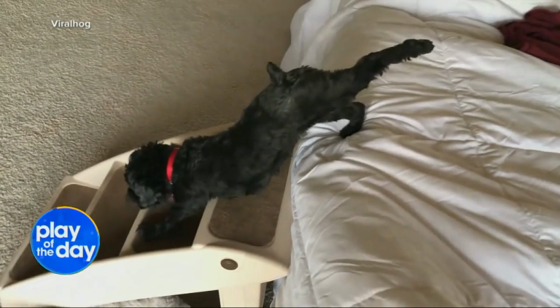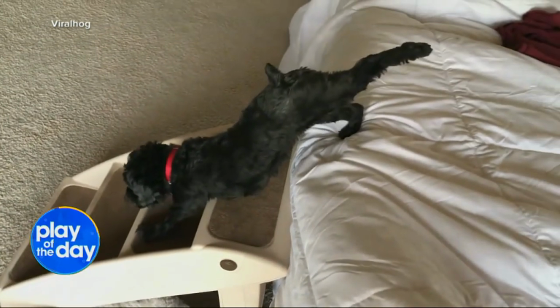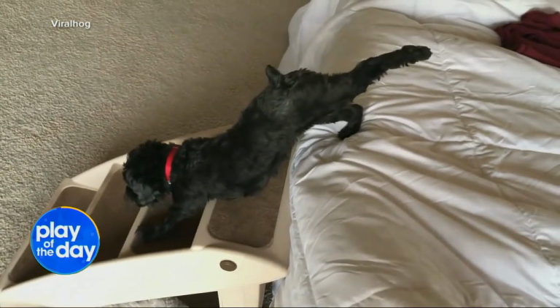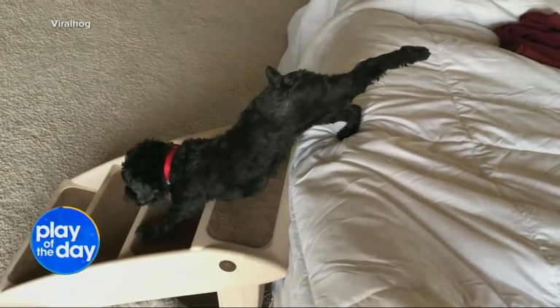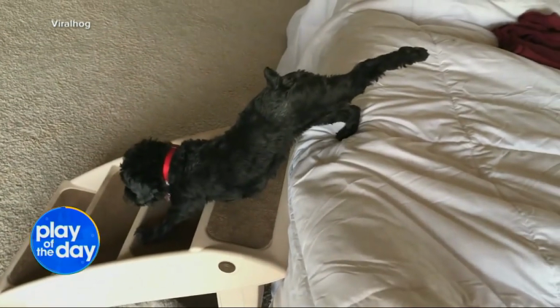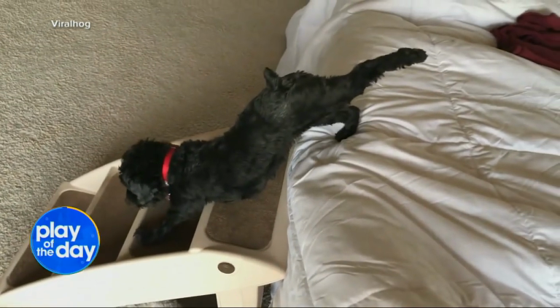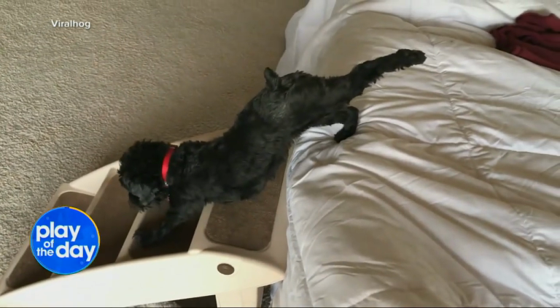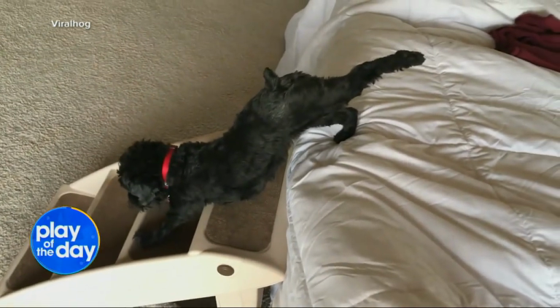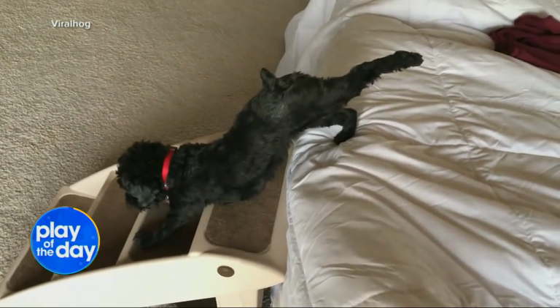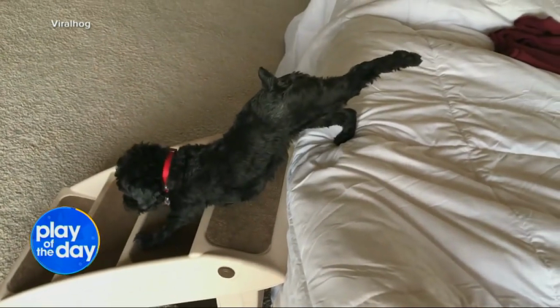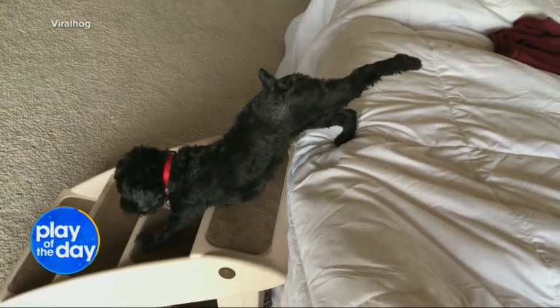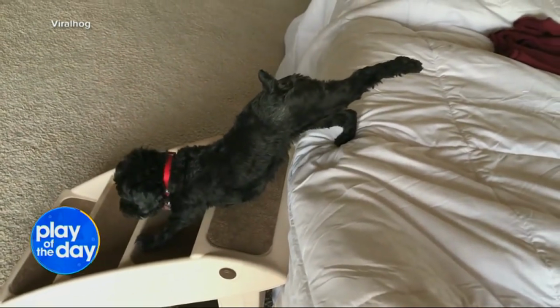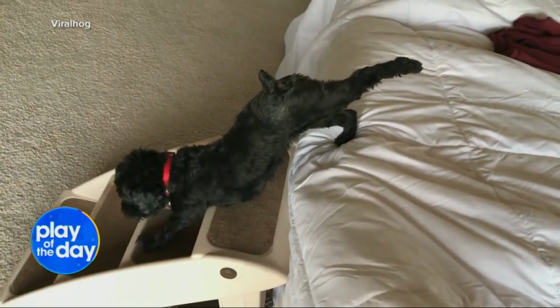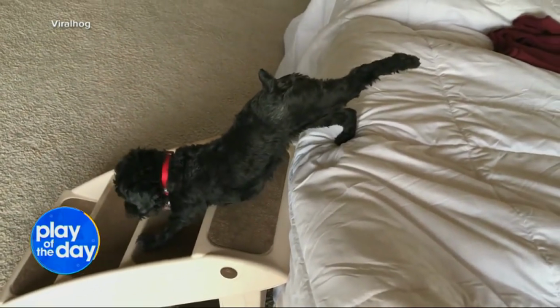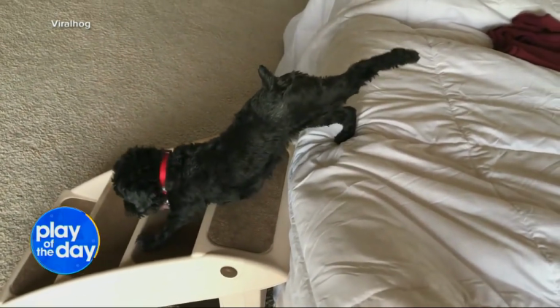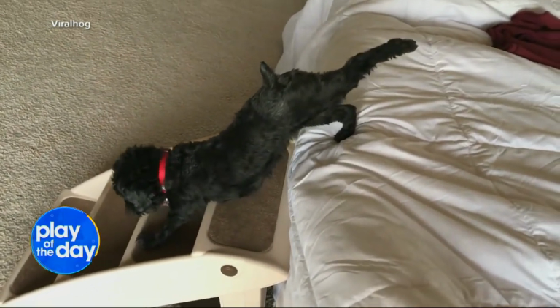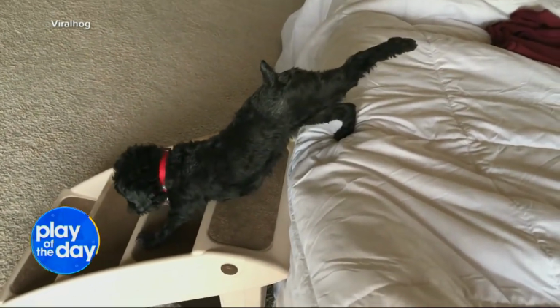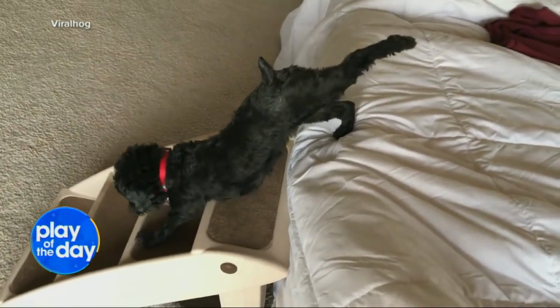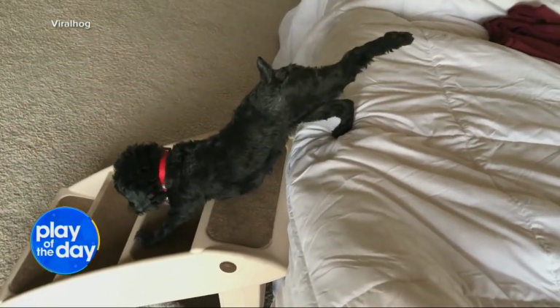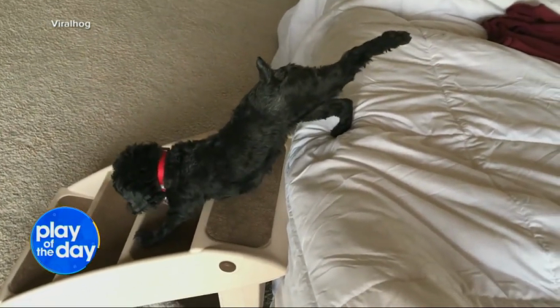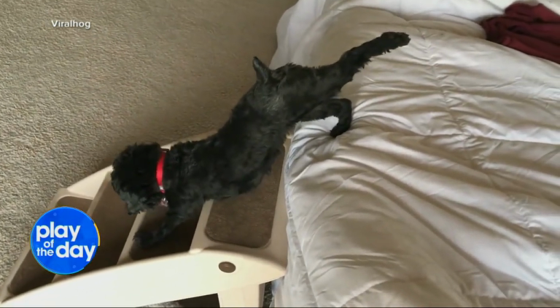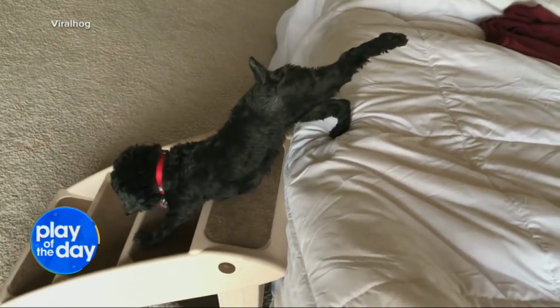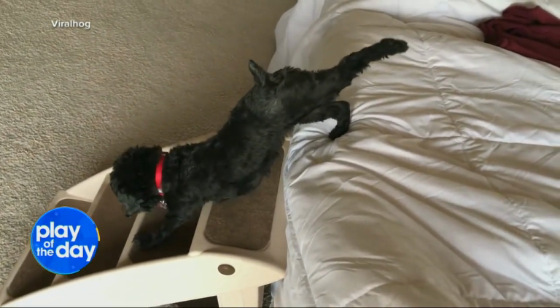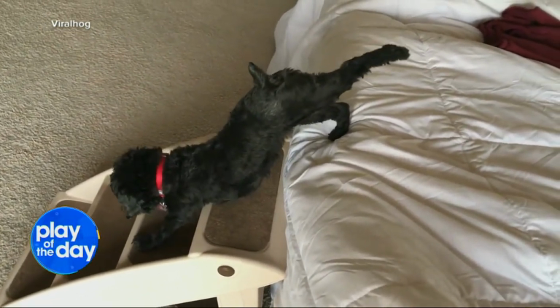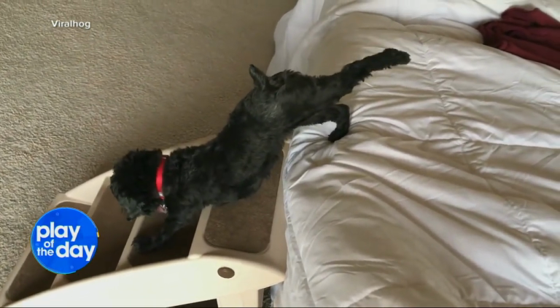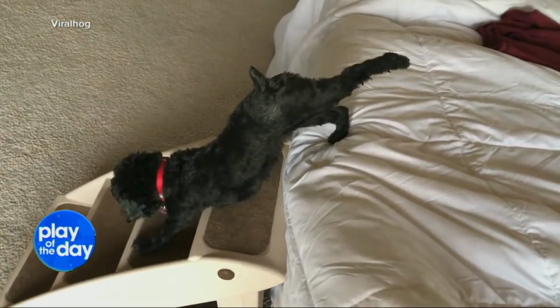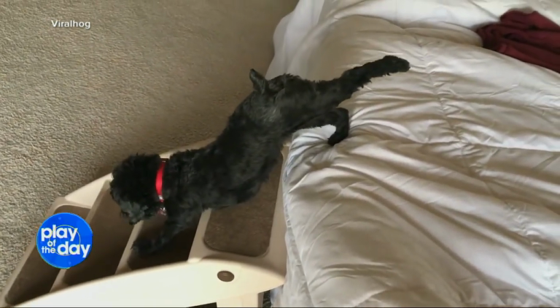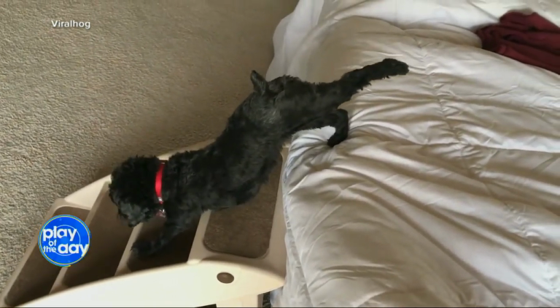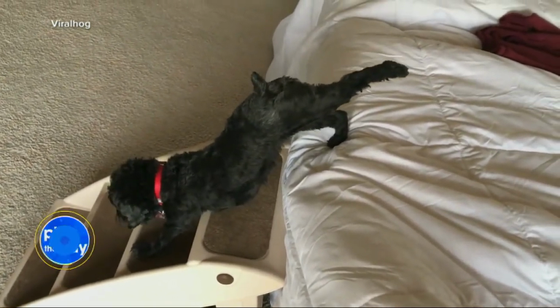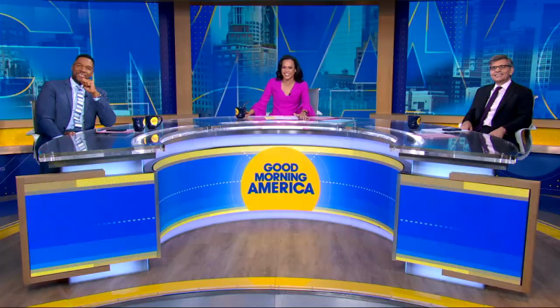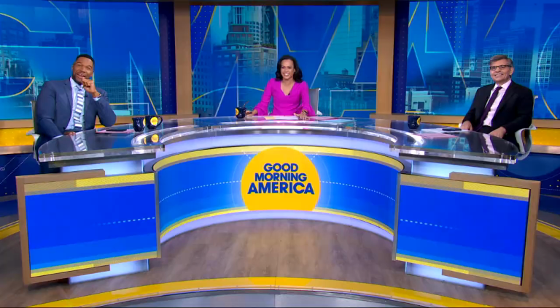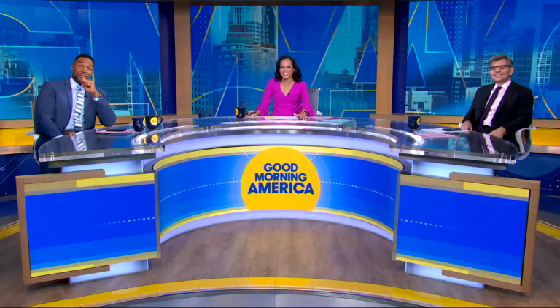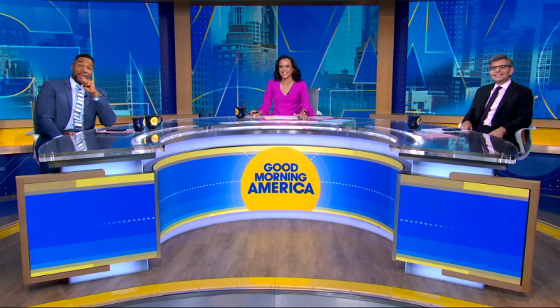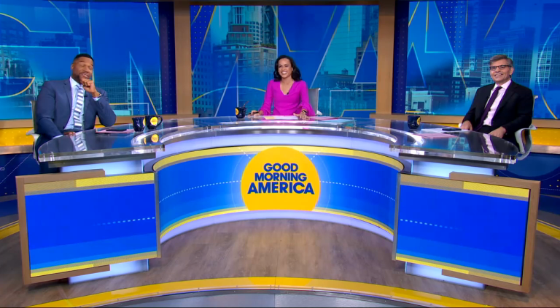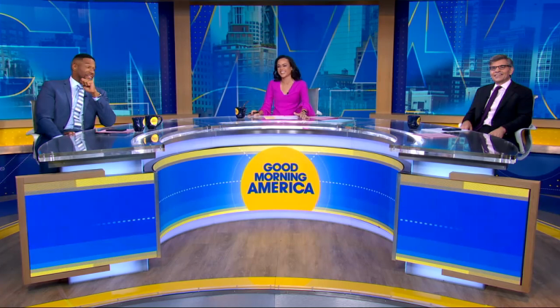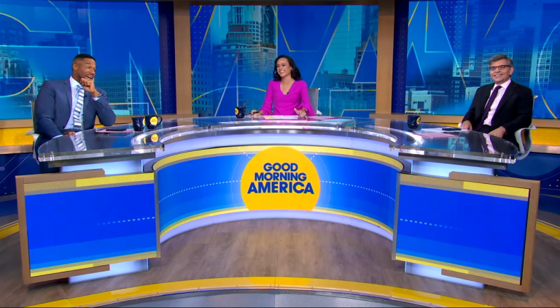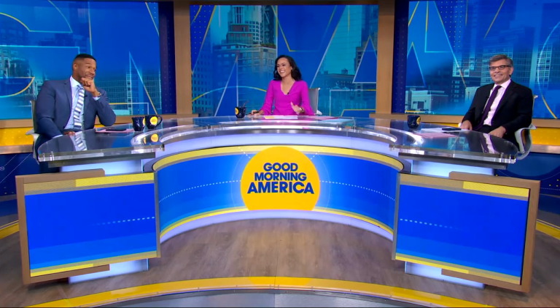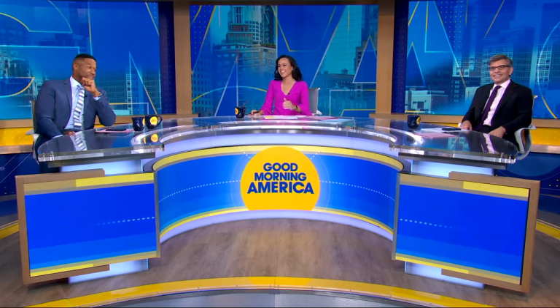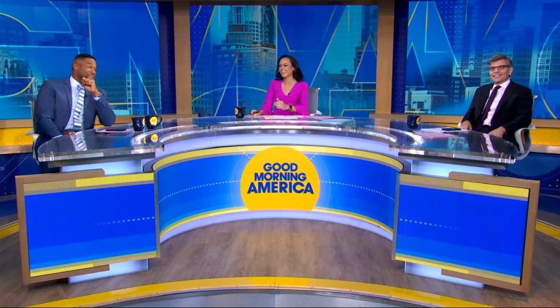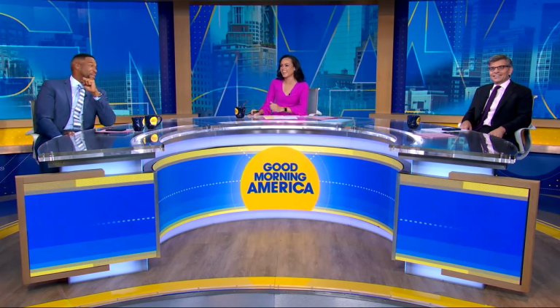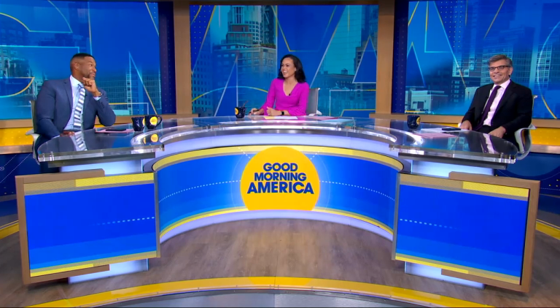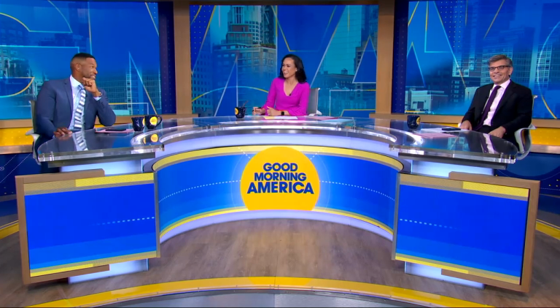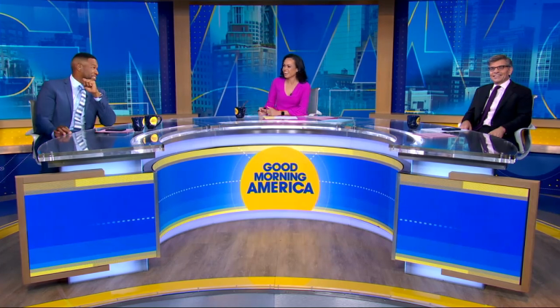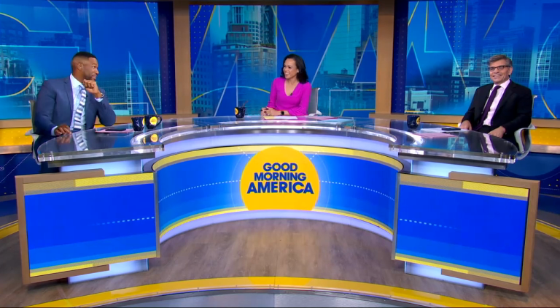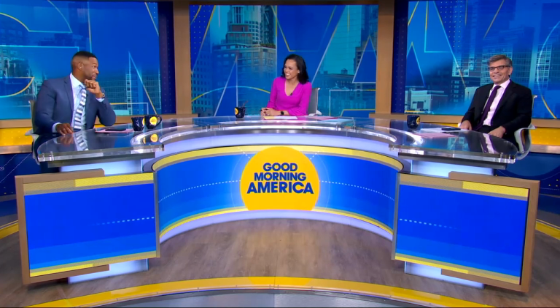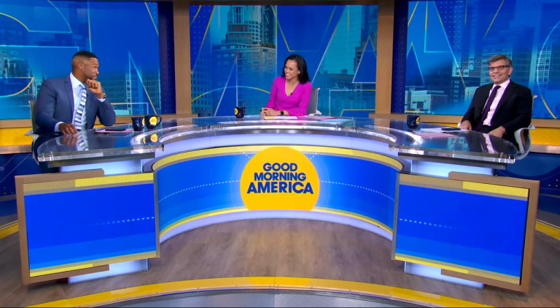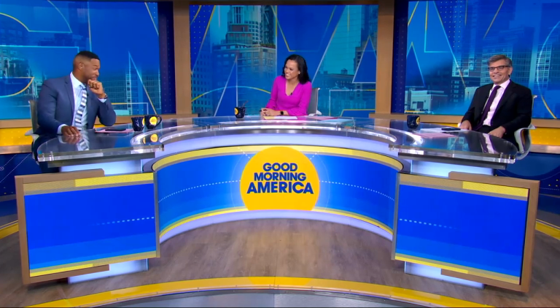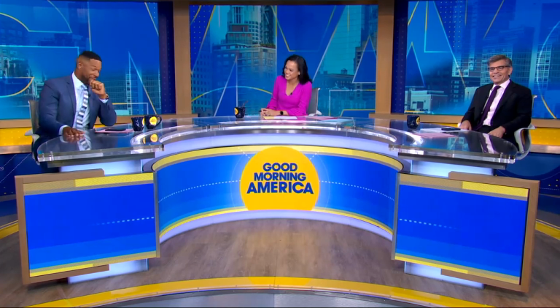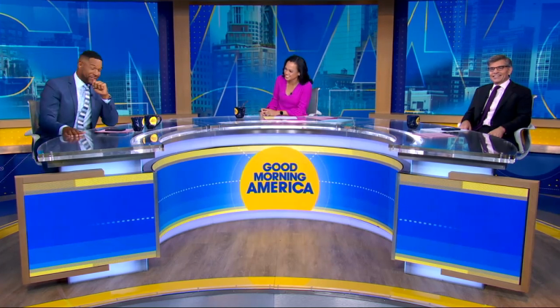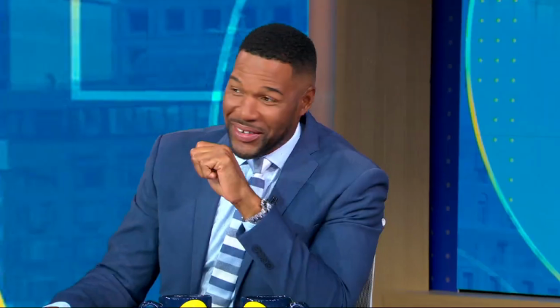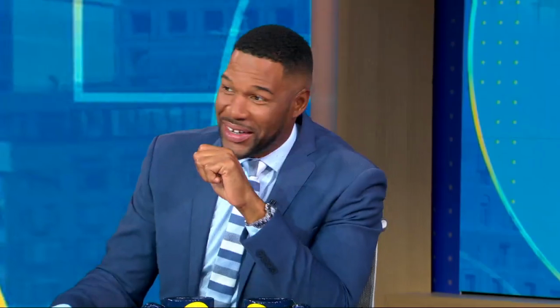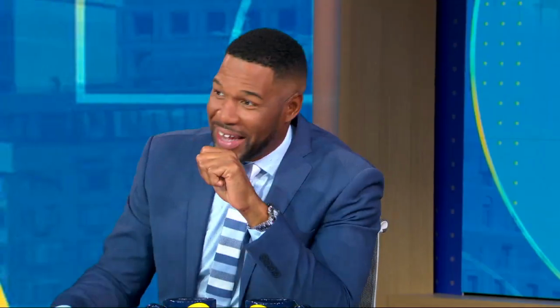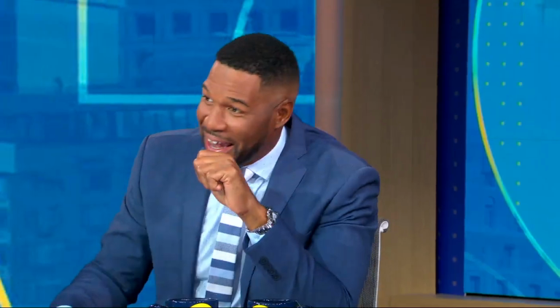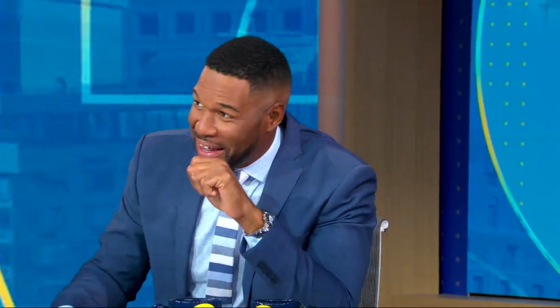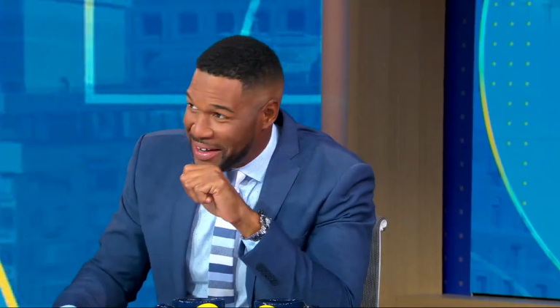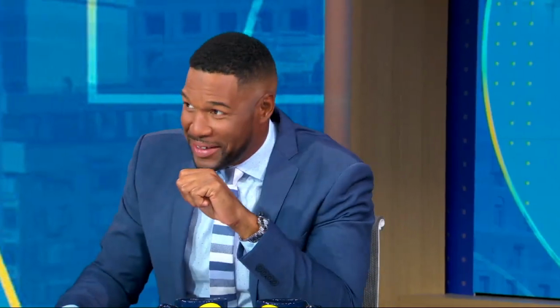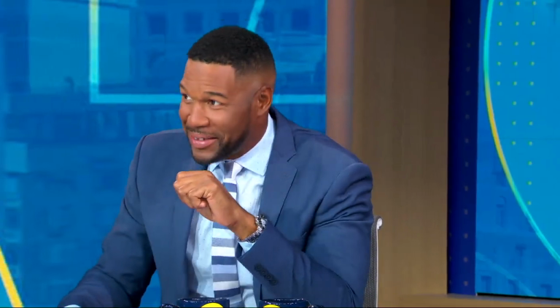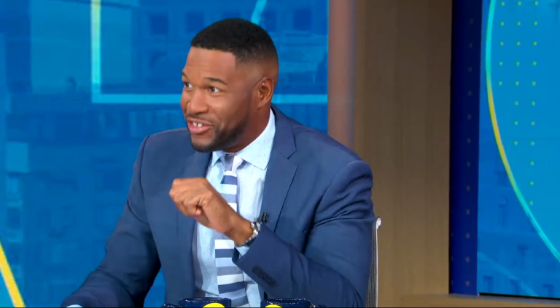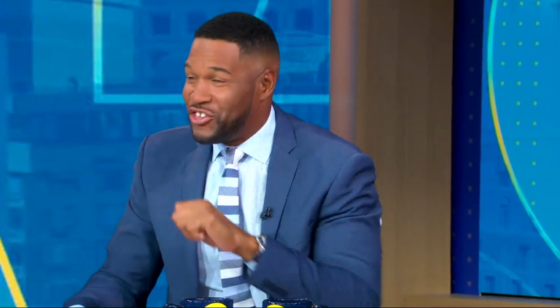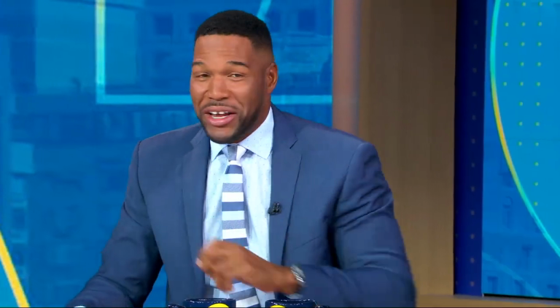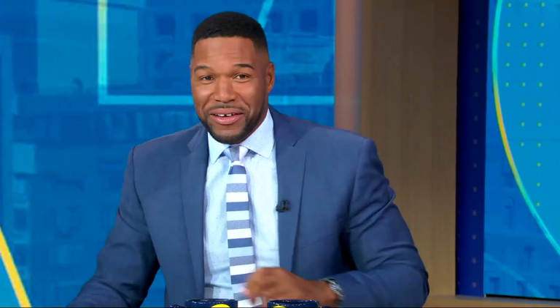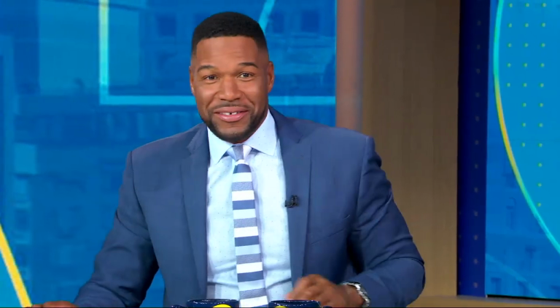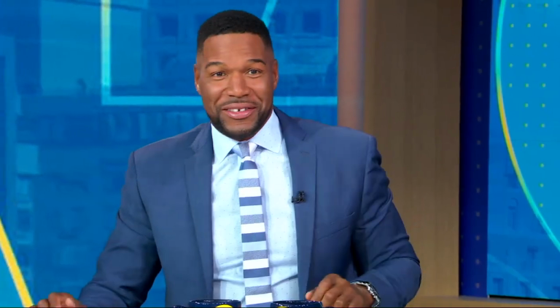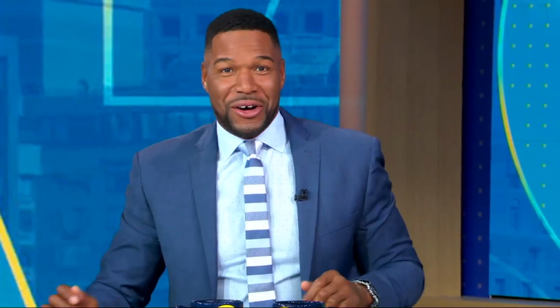Can Enzo do that? No, I've never seen him. If he can, he's a genius dog.